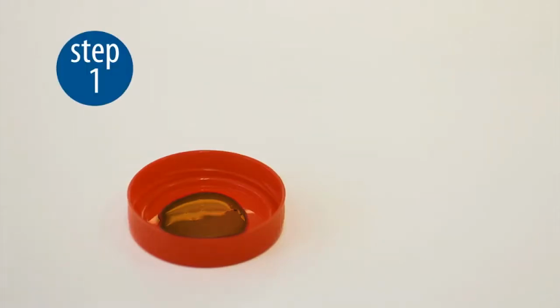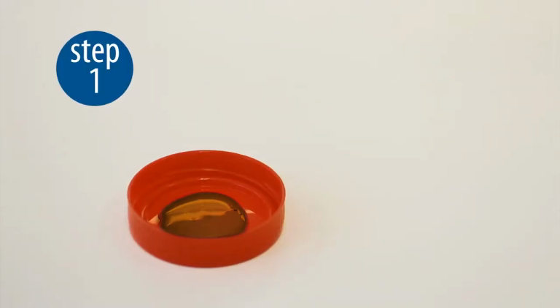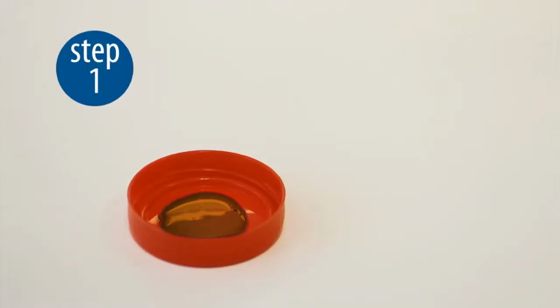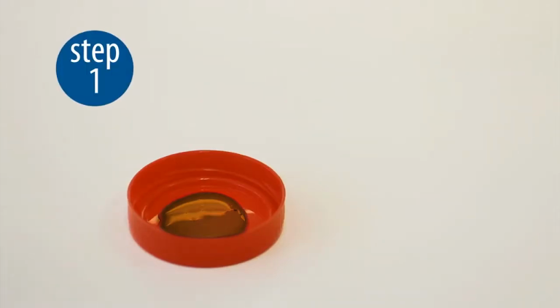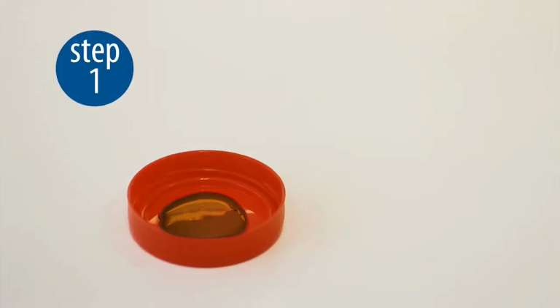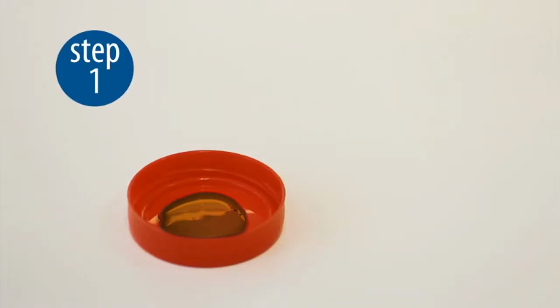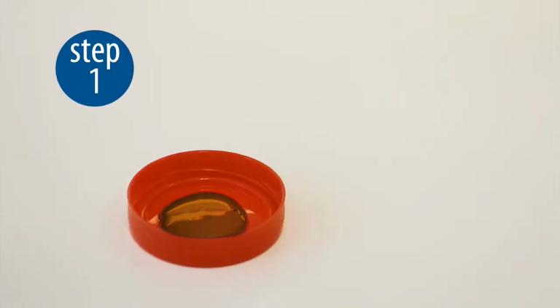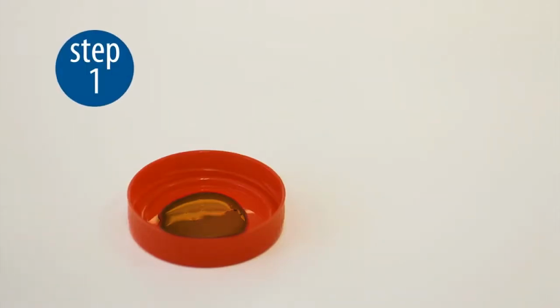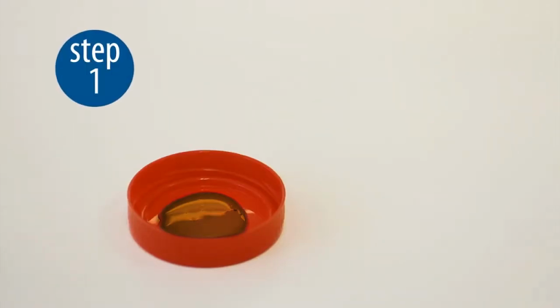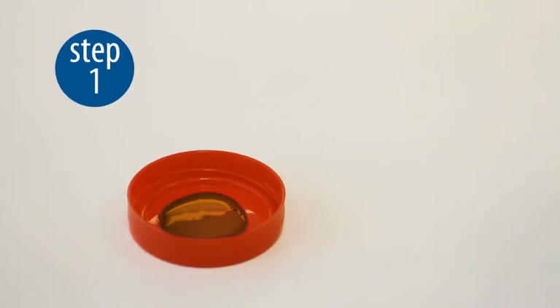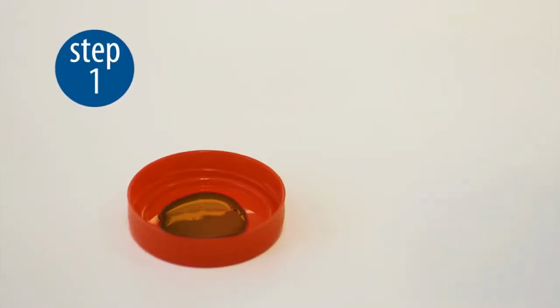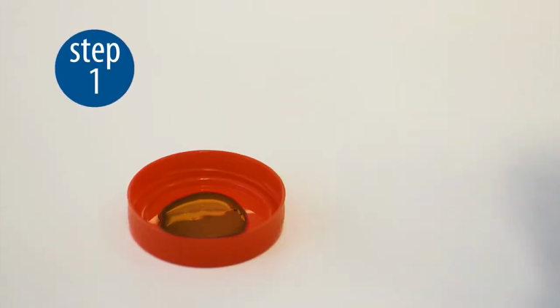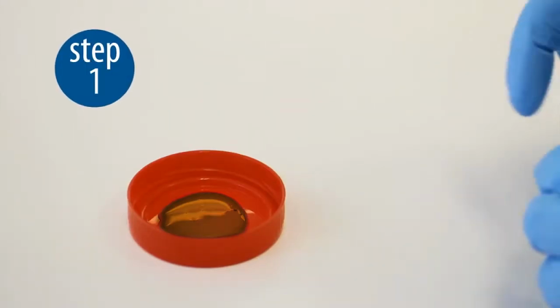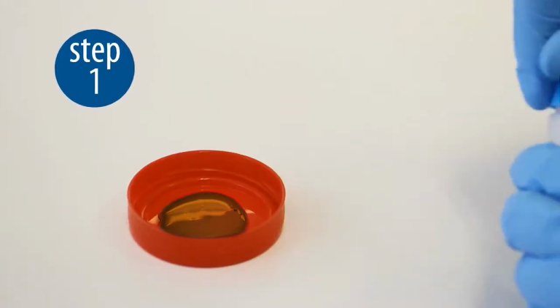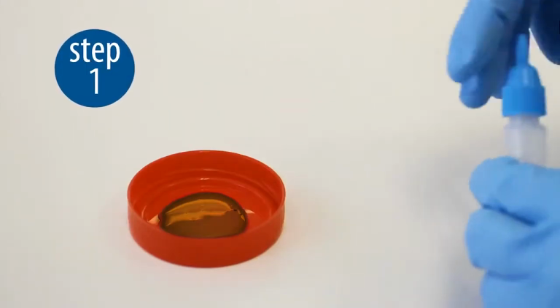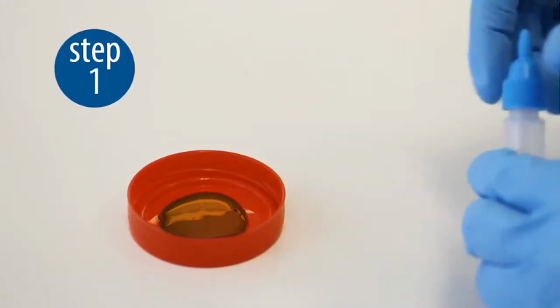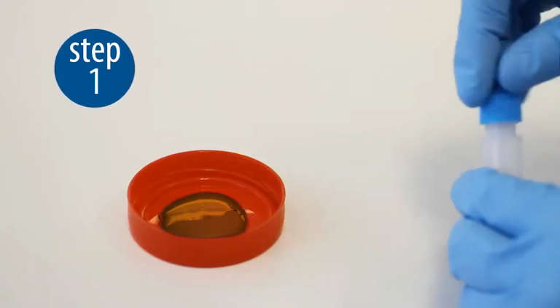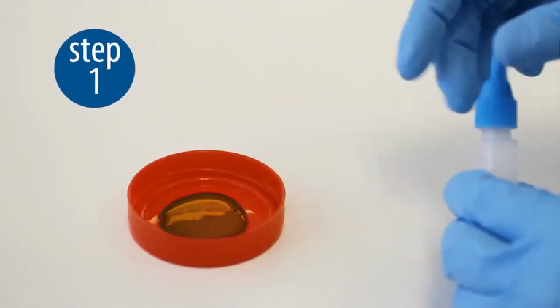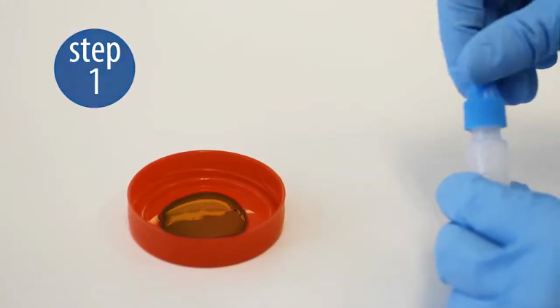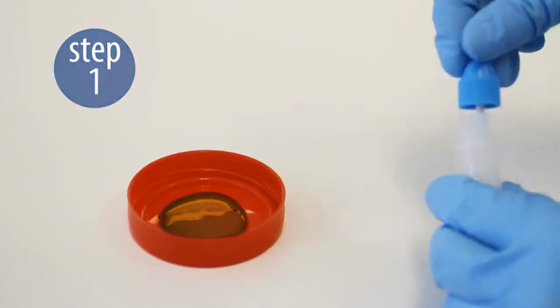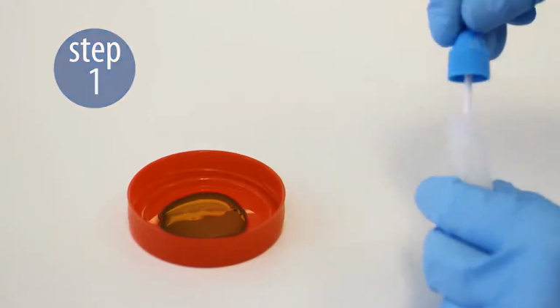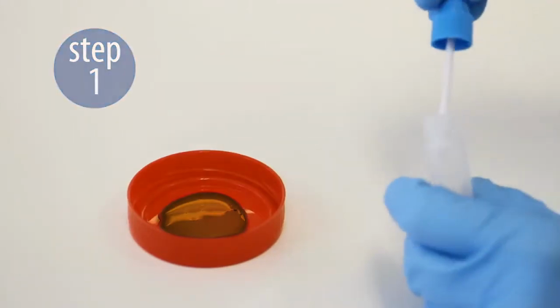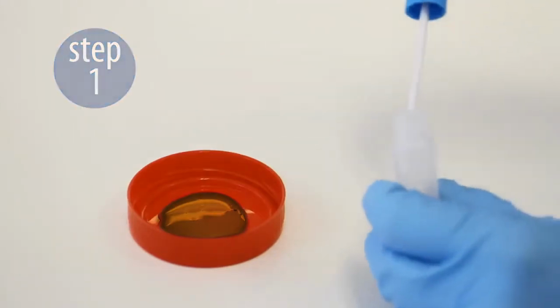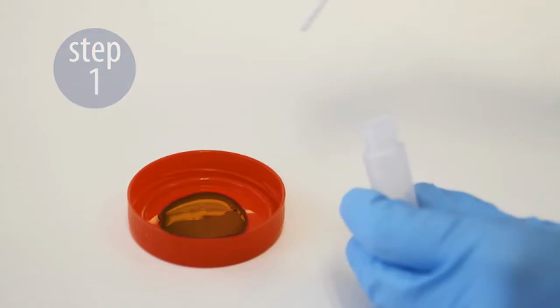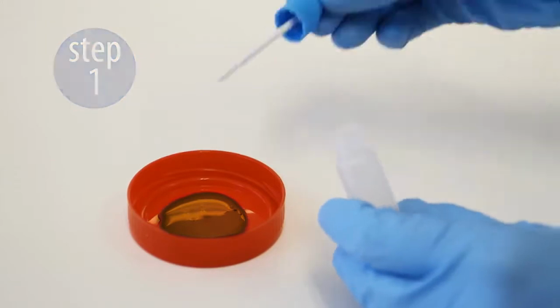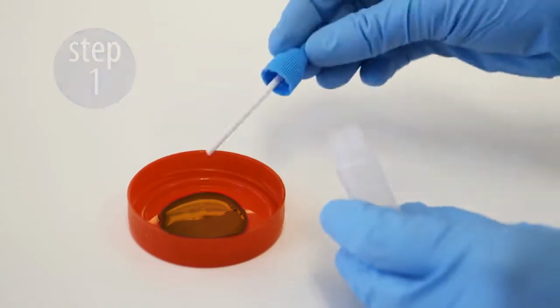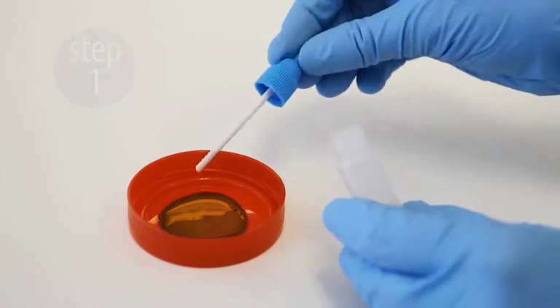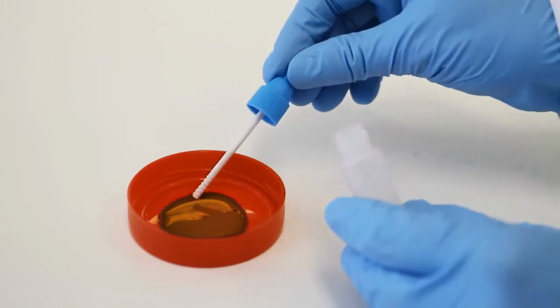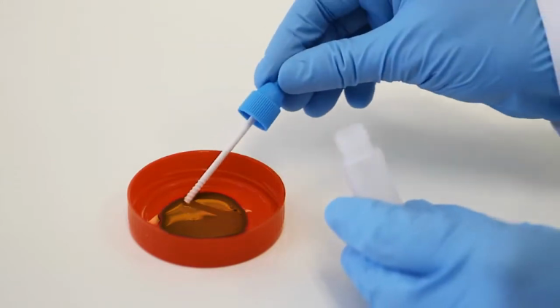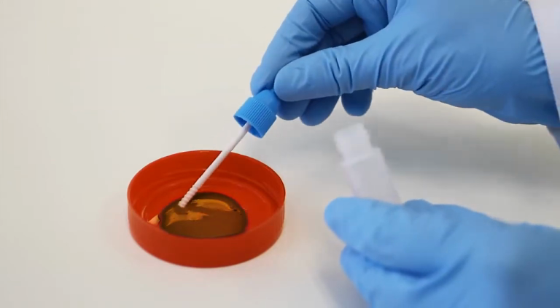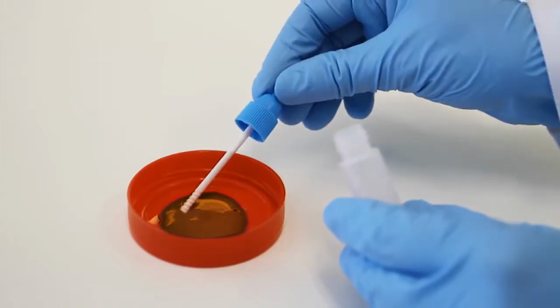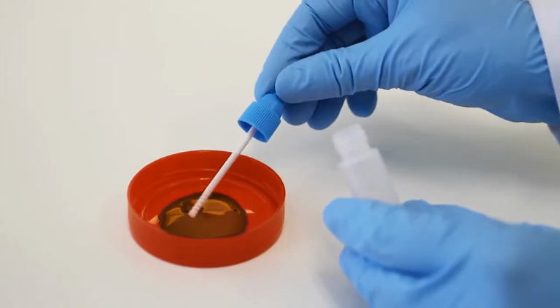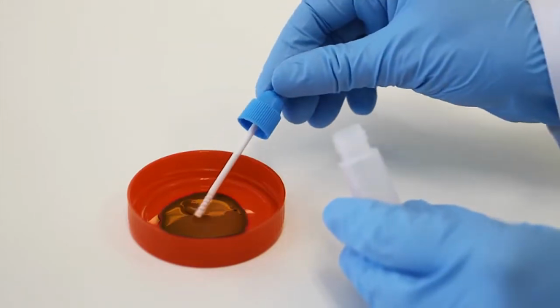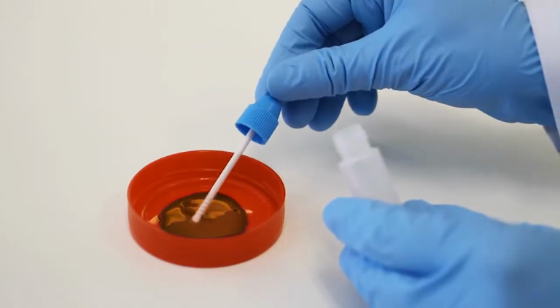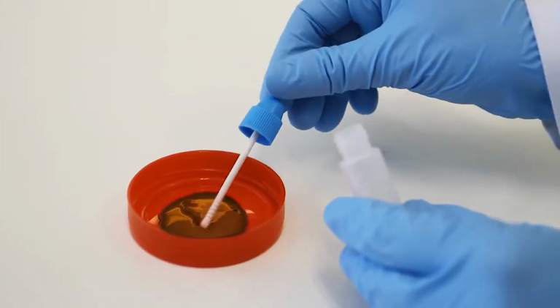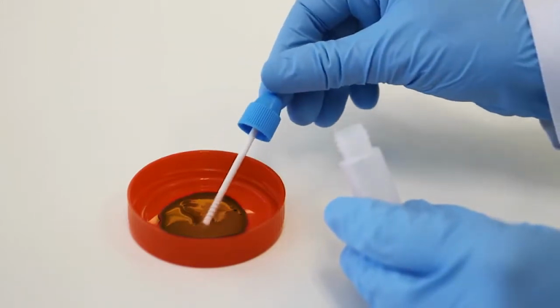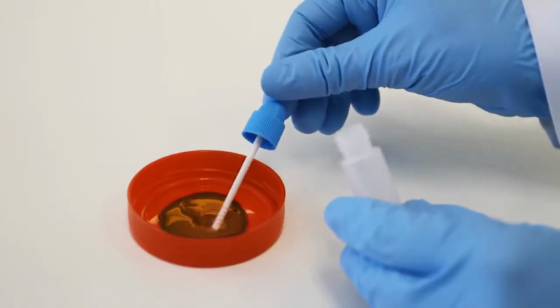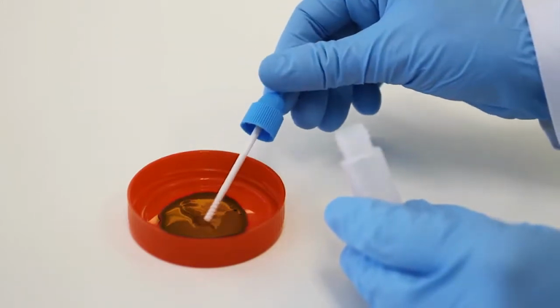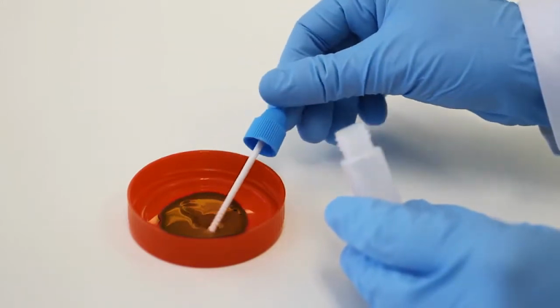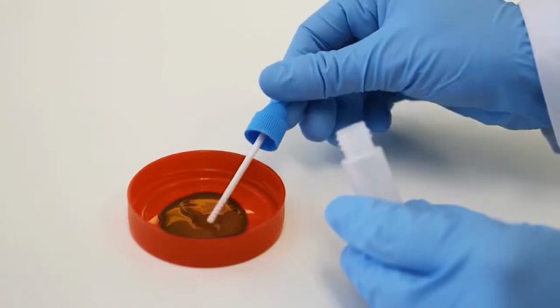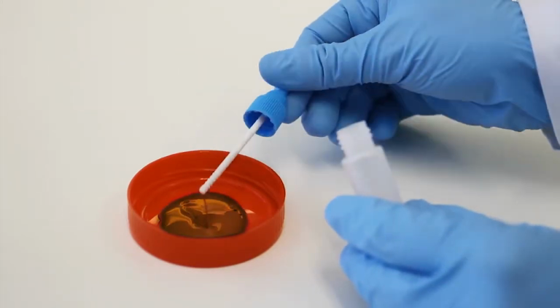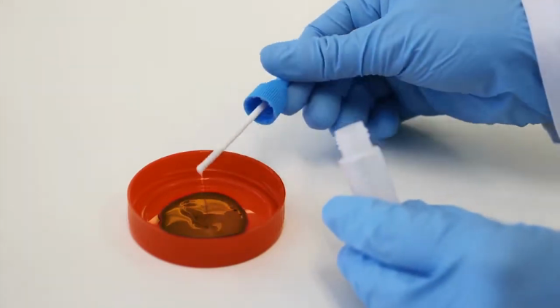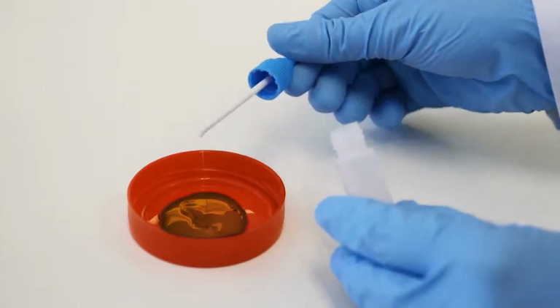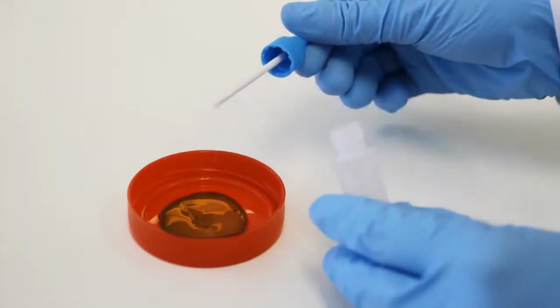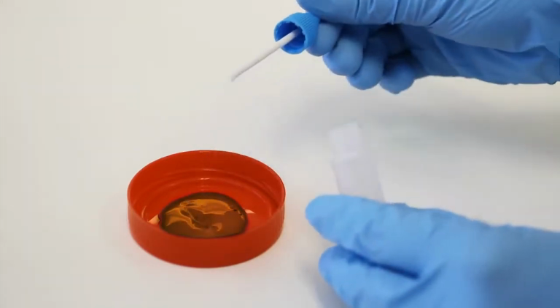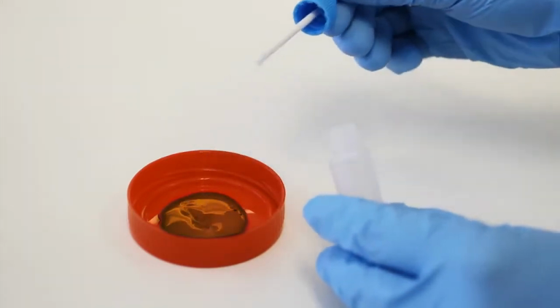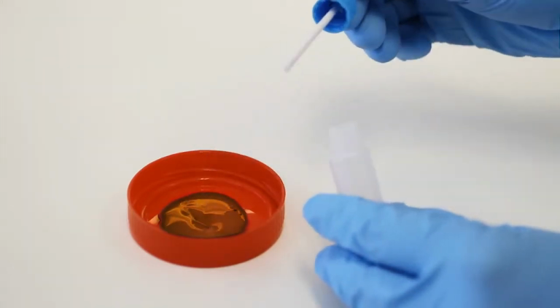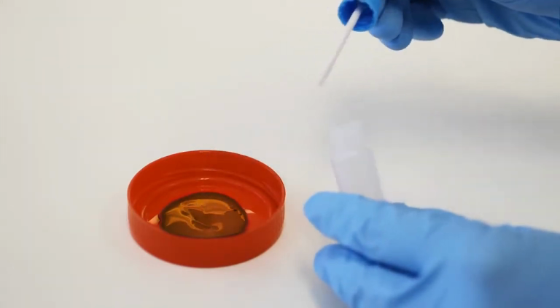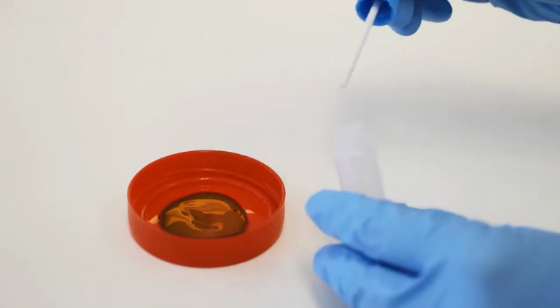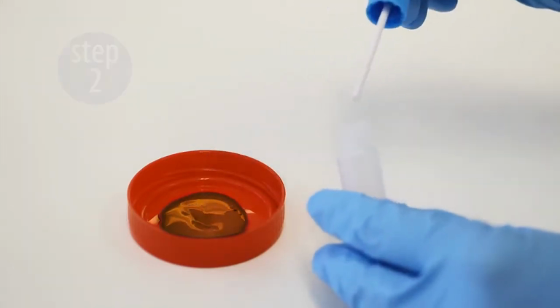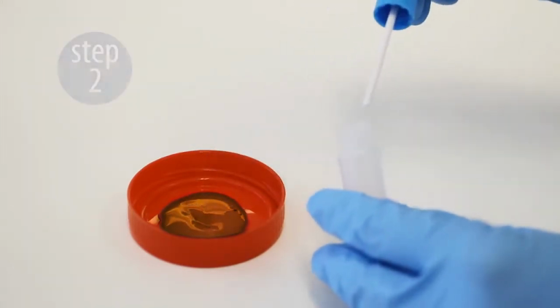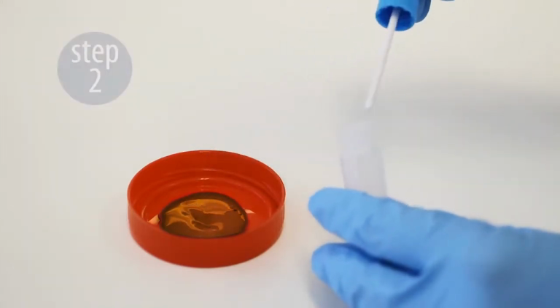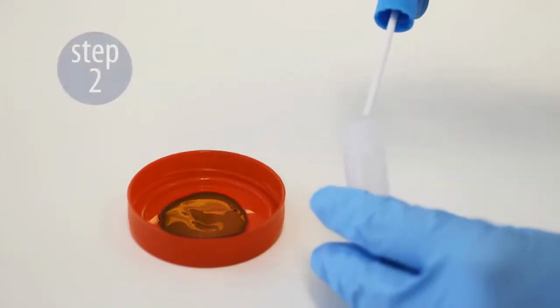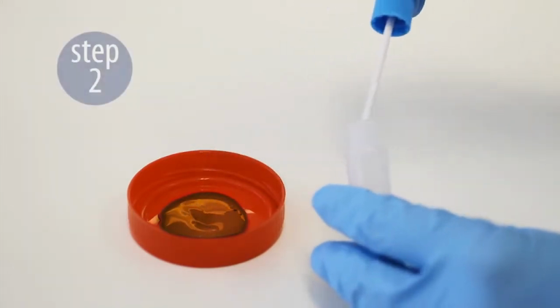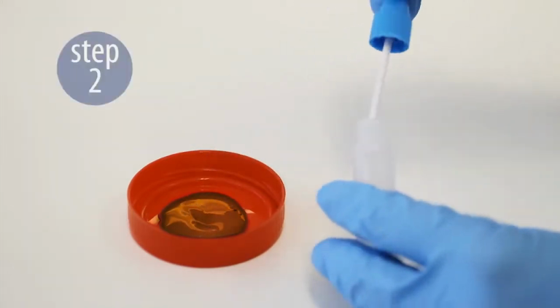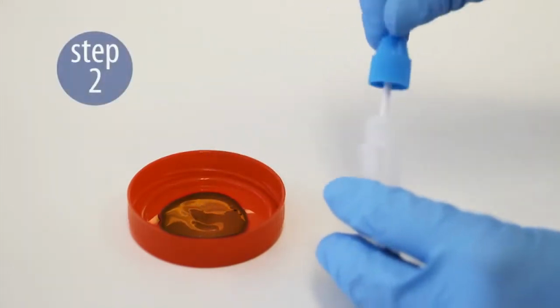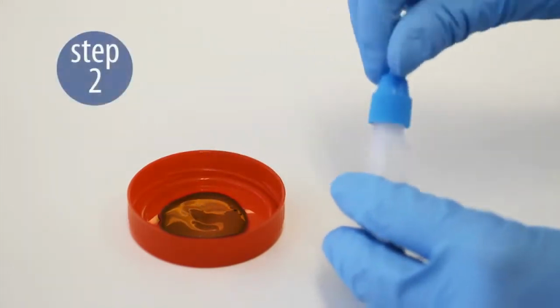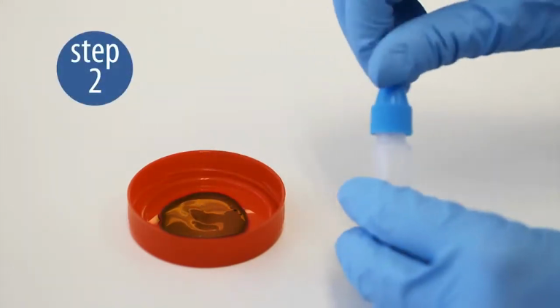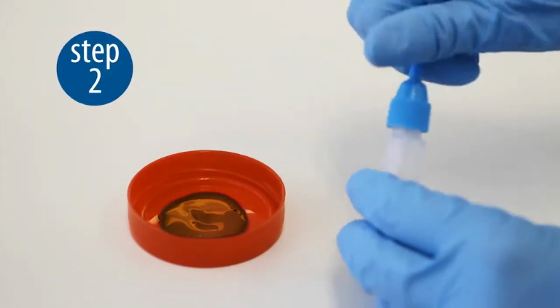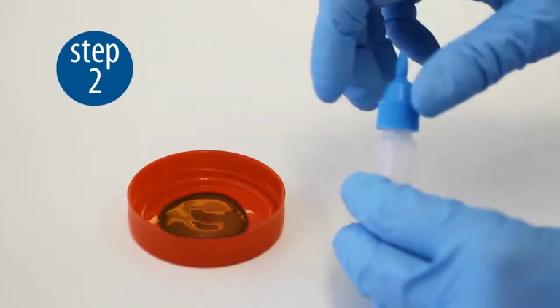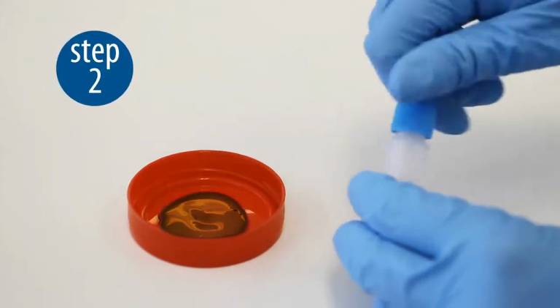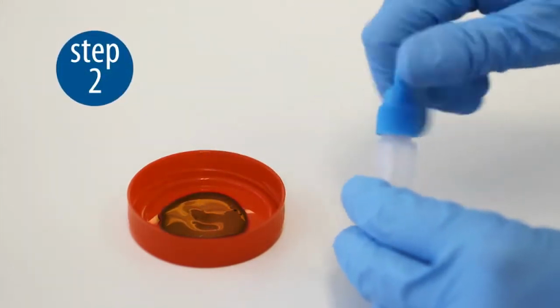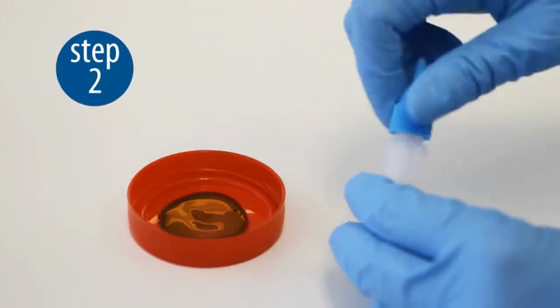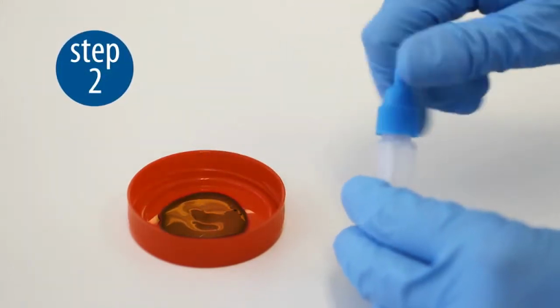Step 1. Open the dilution vial by unscrewing the cap. Use the stick to pick up a small amount of stool specimen.